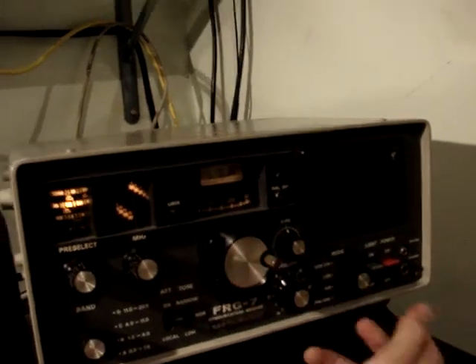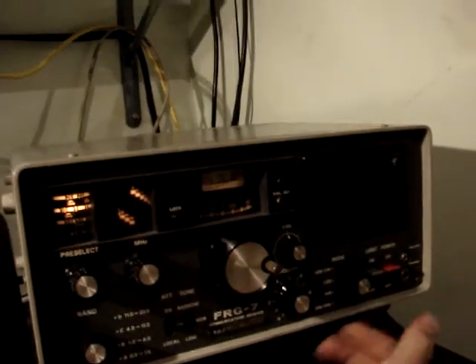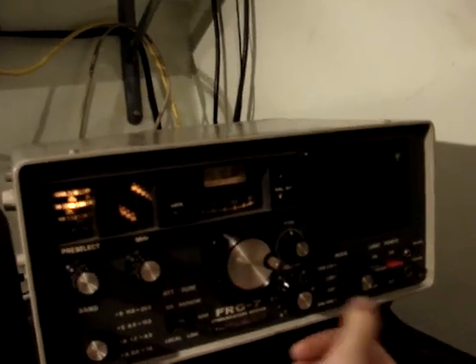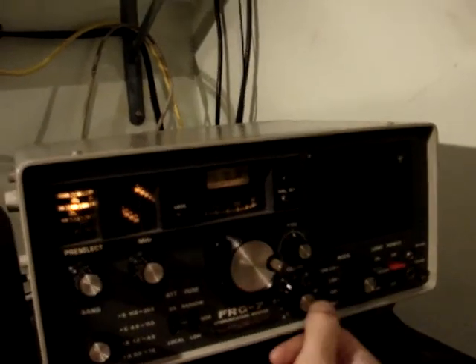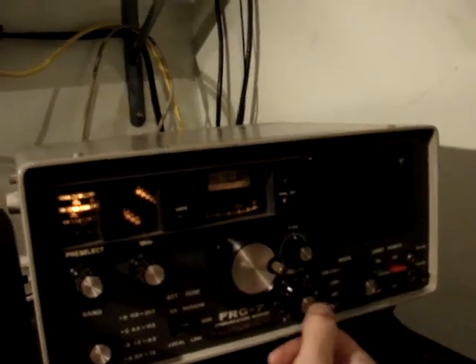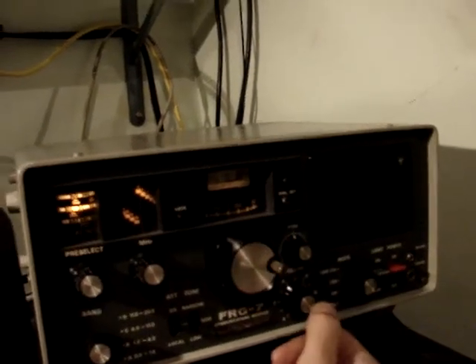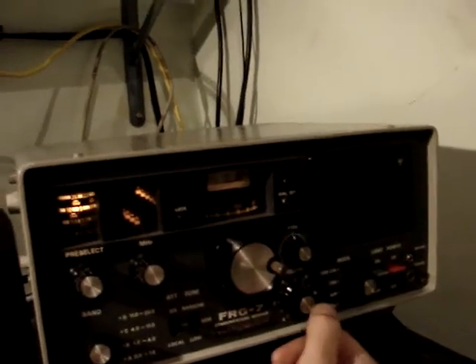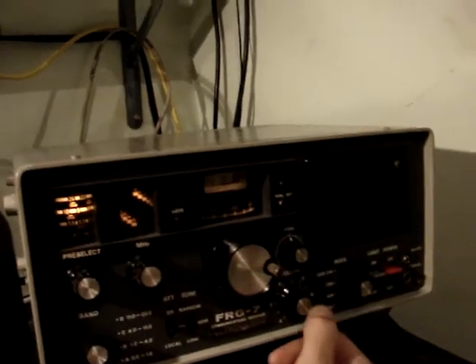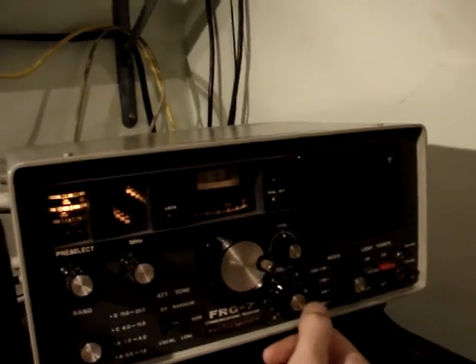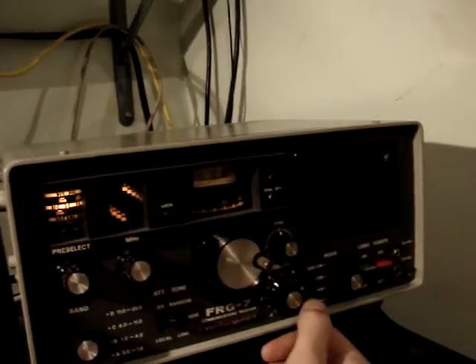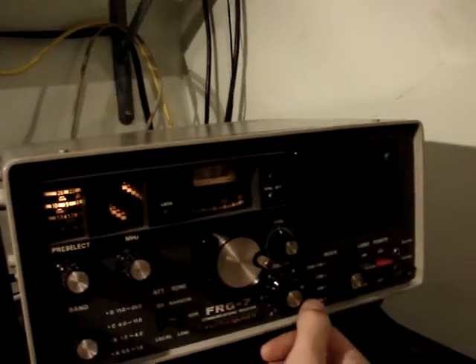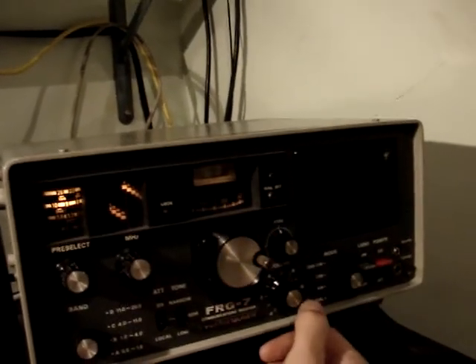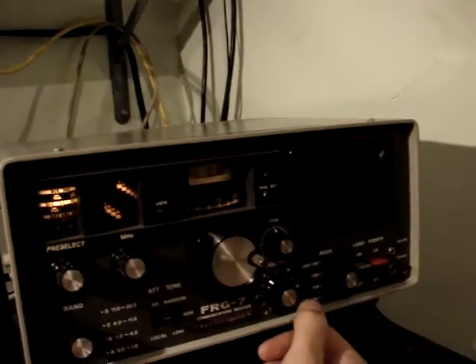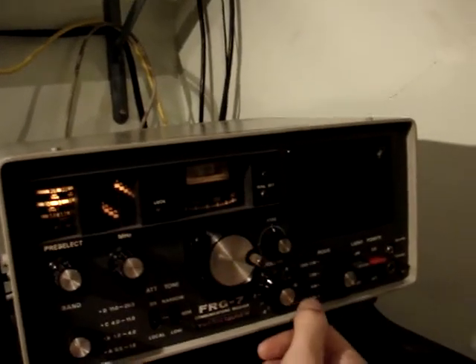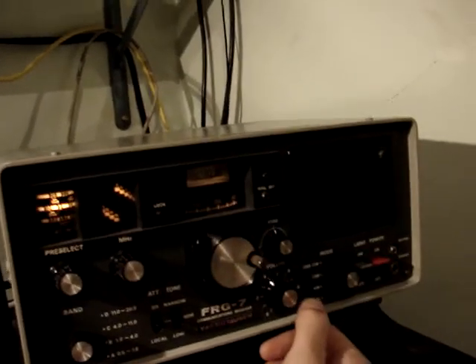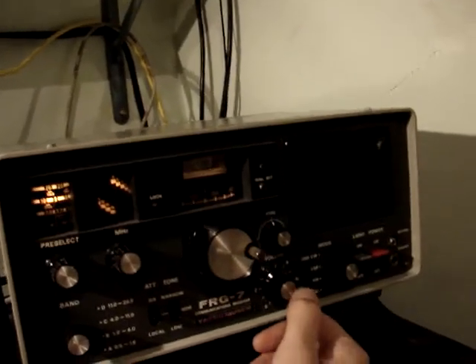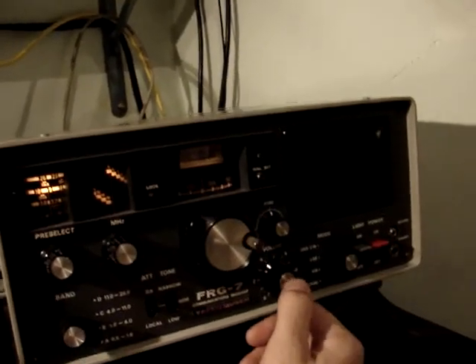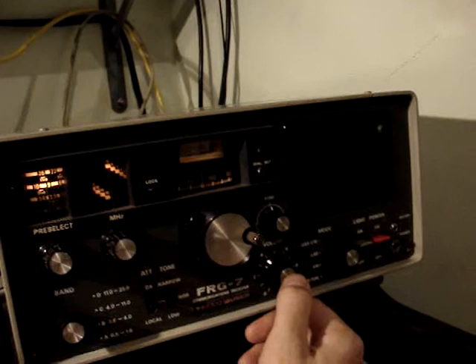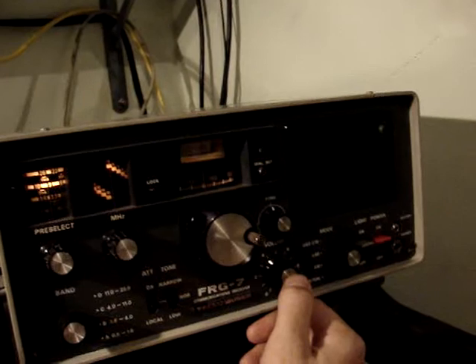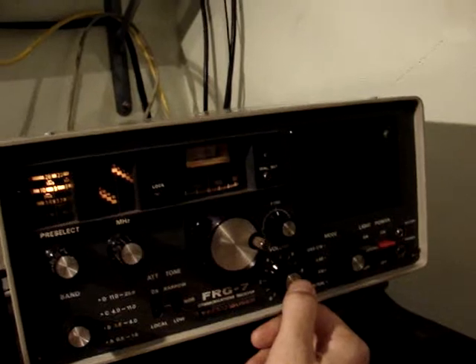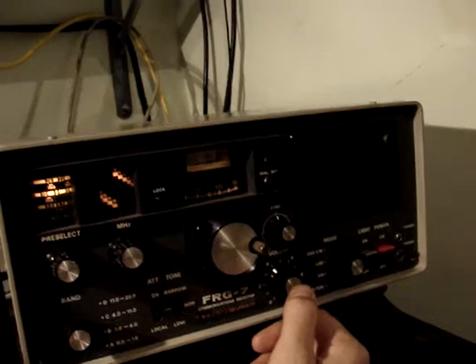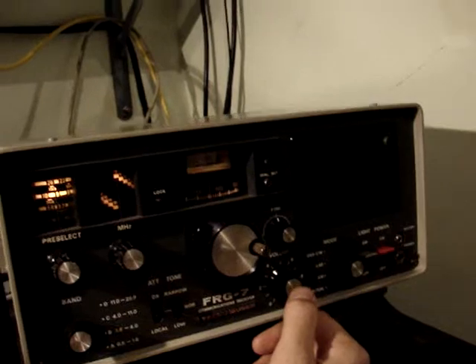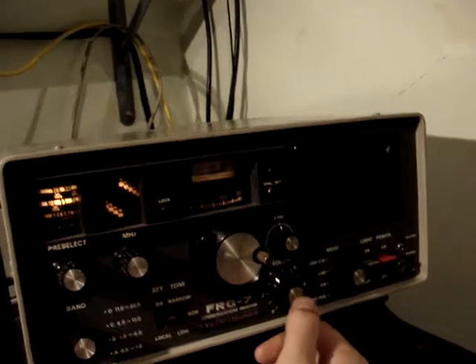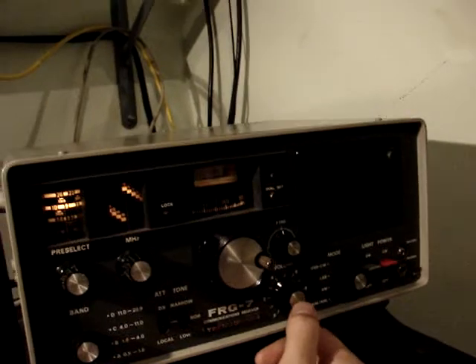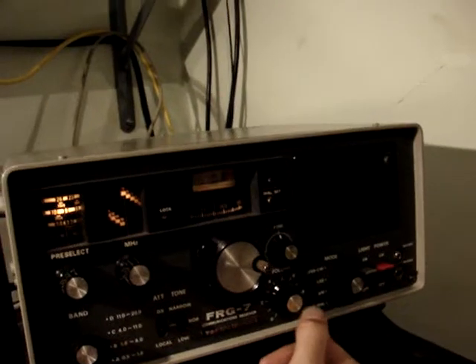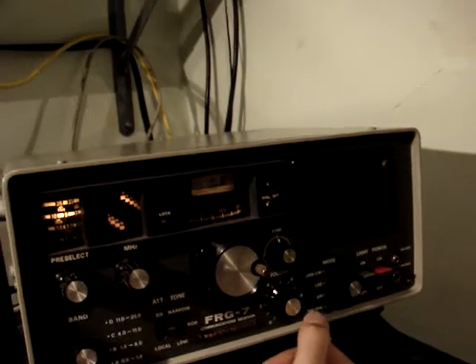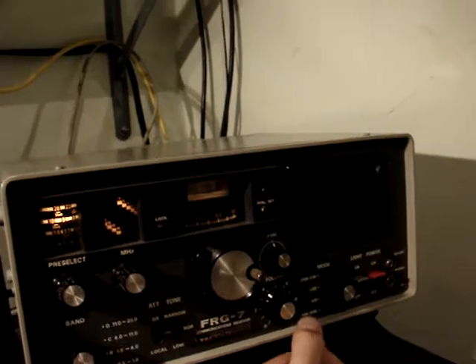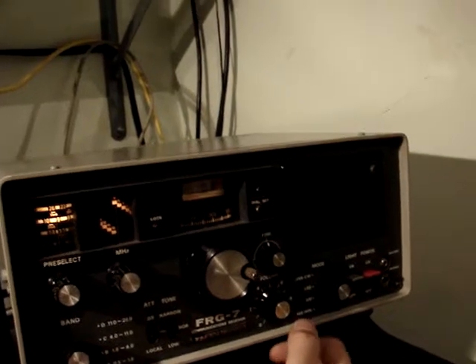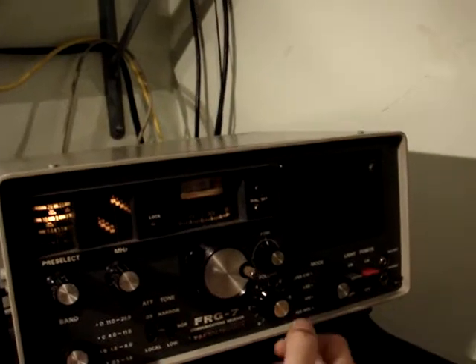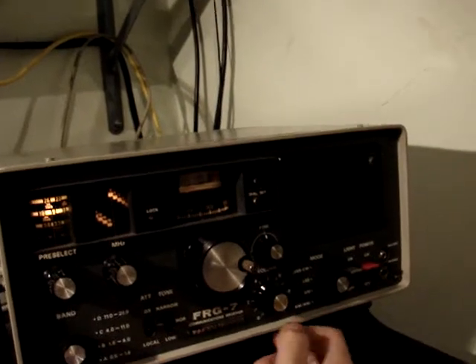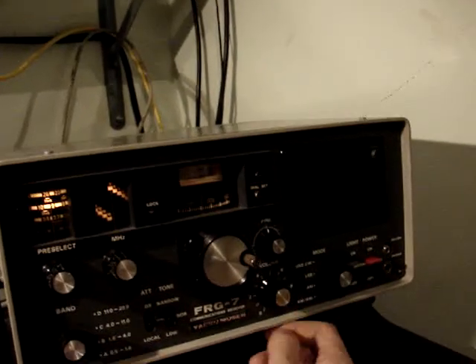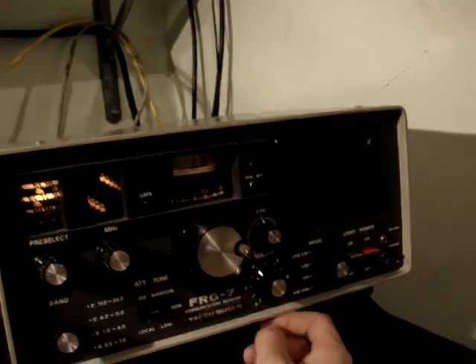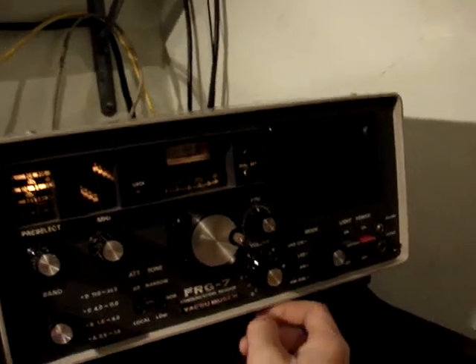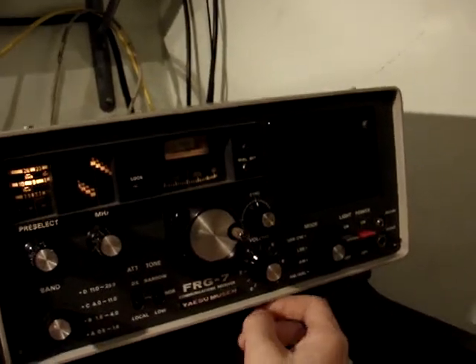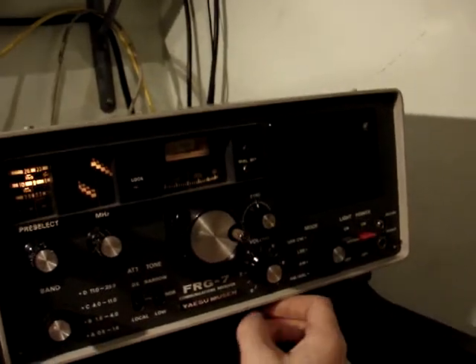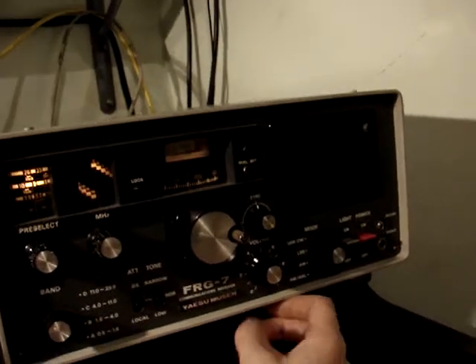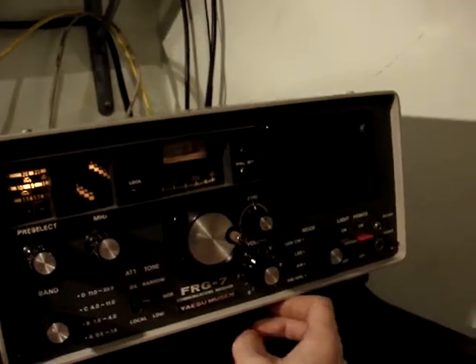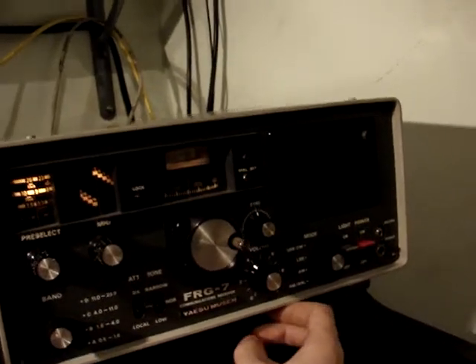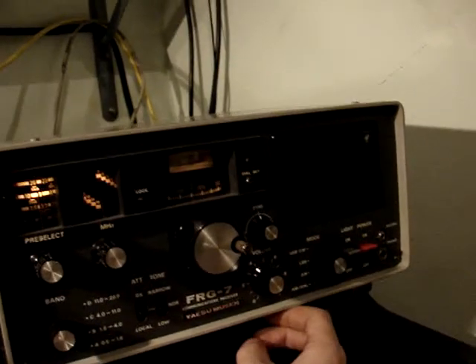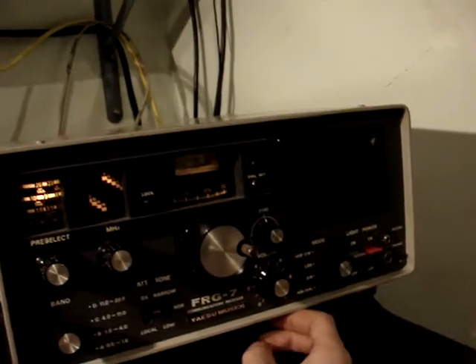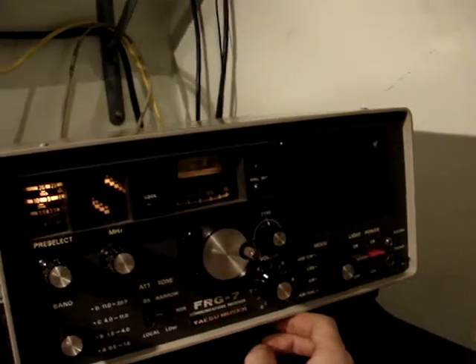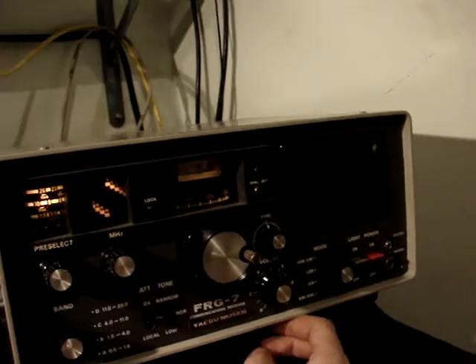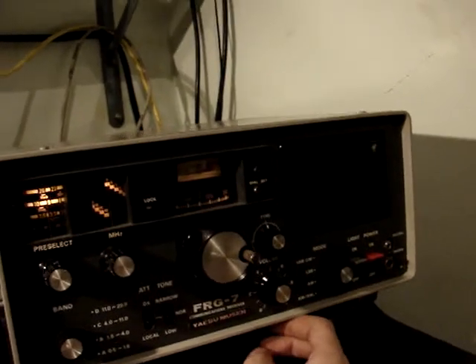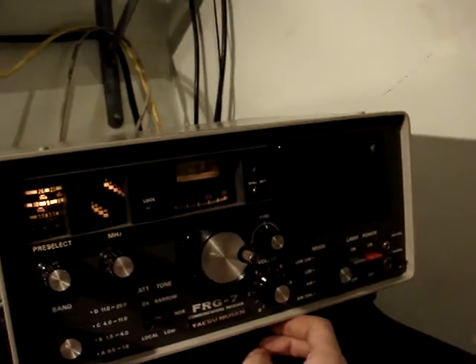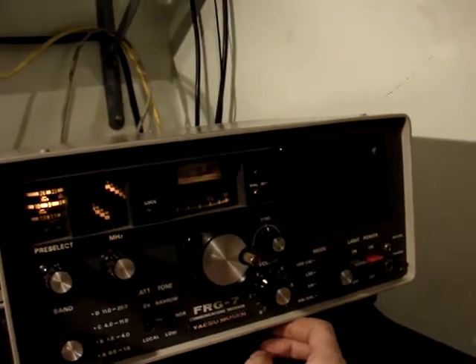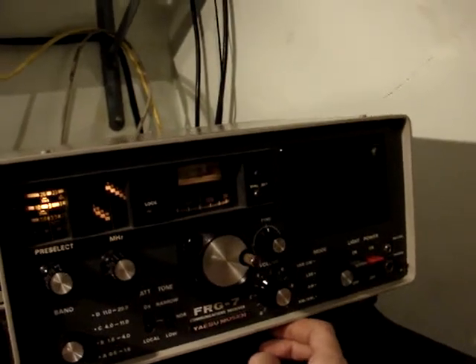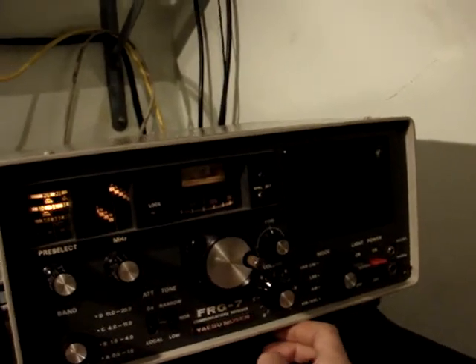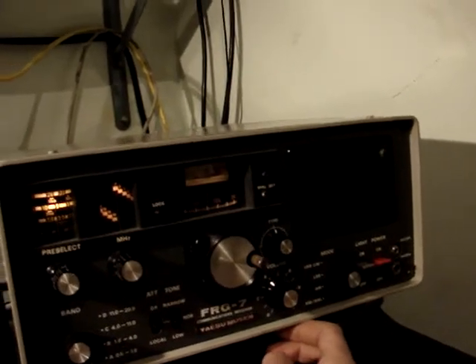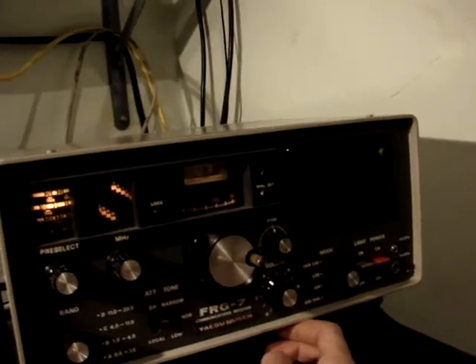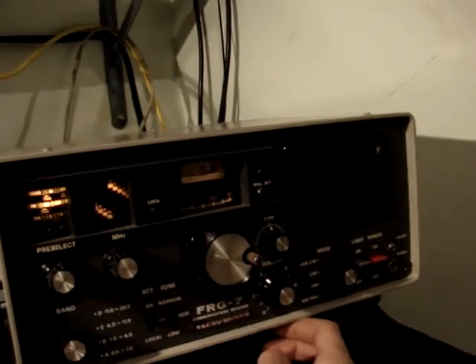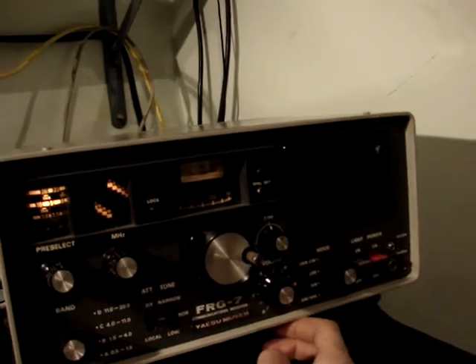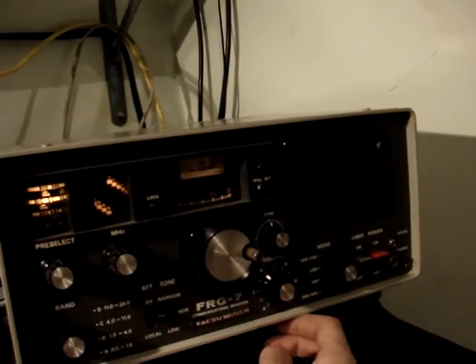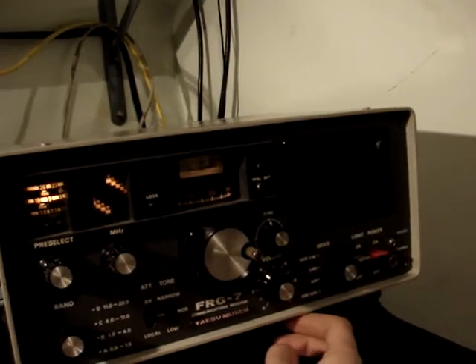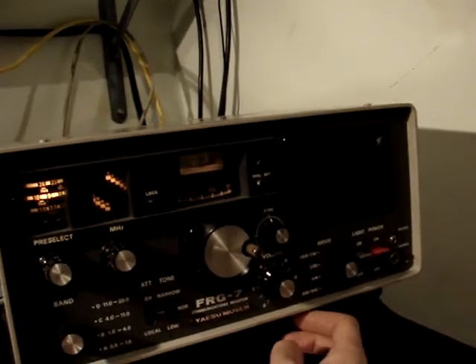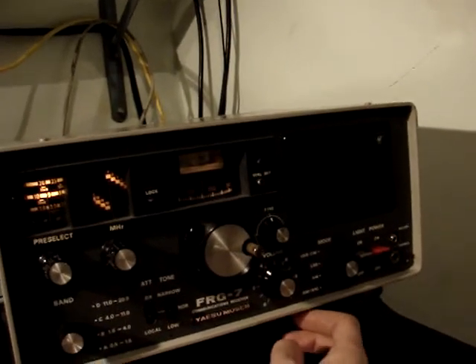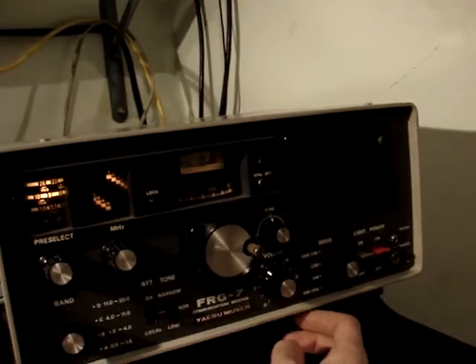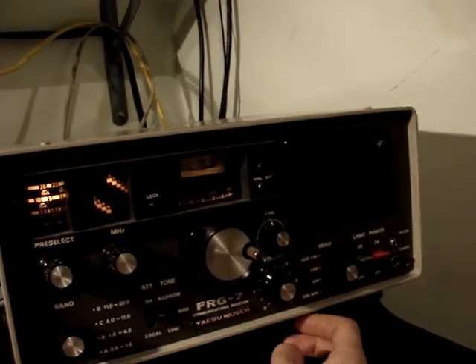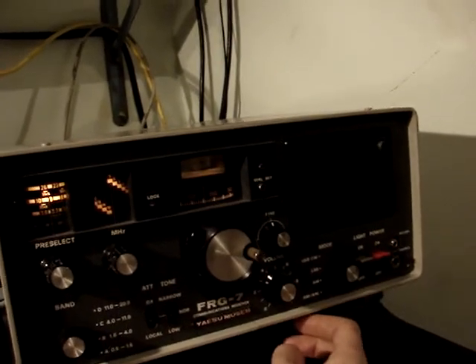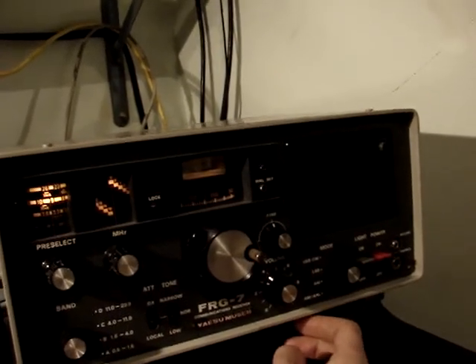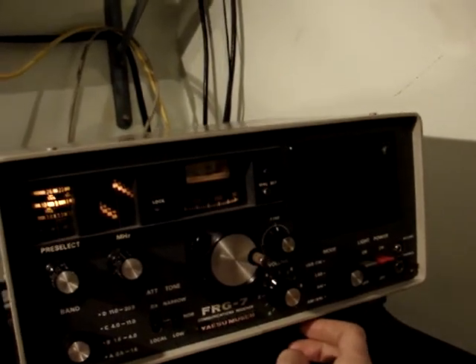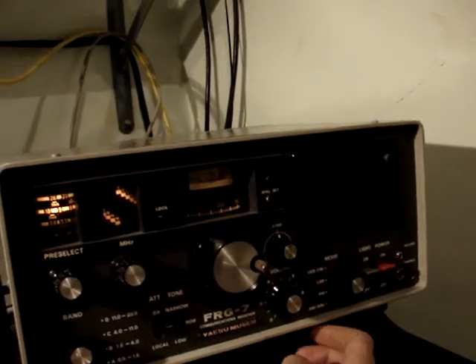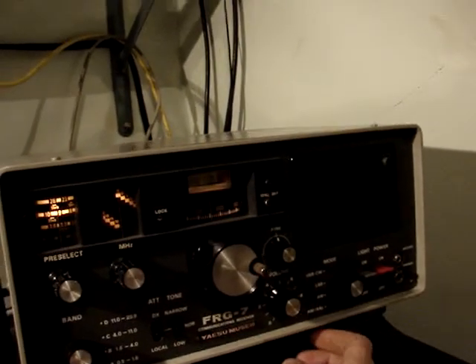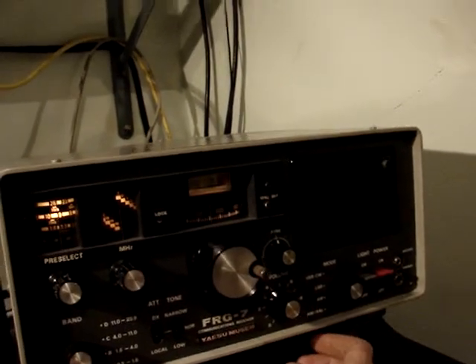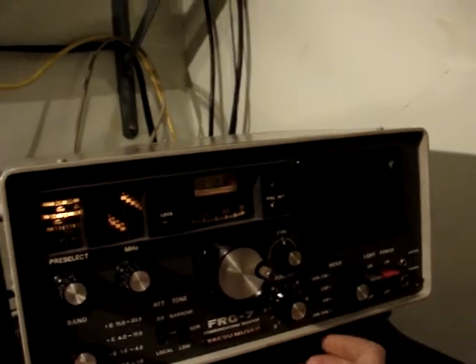There we go. That's about — where are we? About 9 and a half. Actually, no, sorry — we'll be up over 10 megs now.